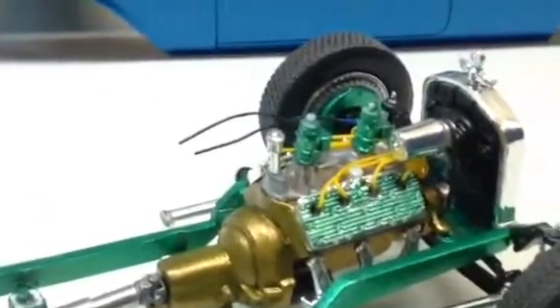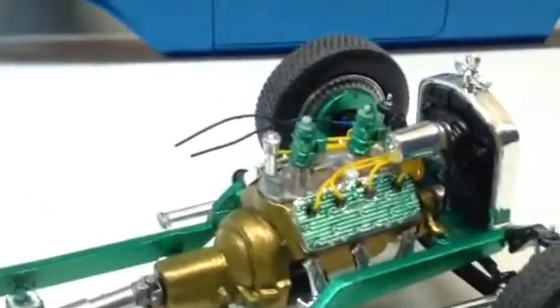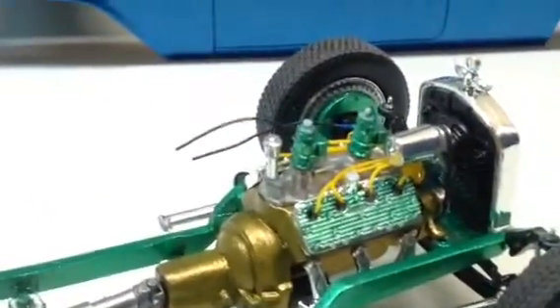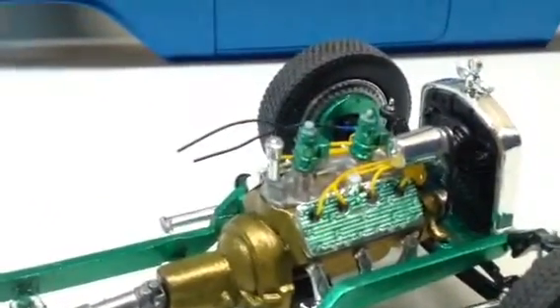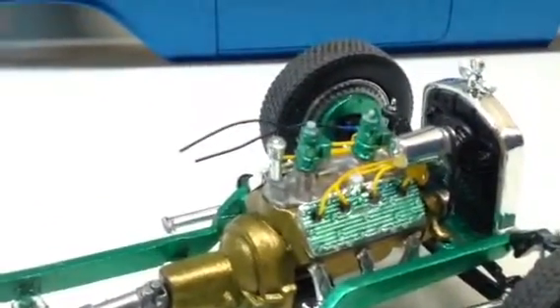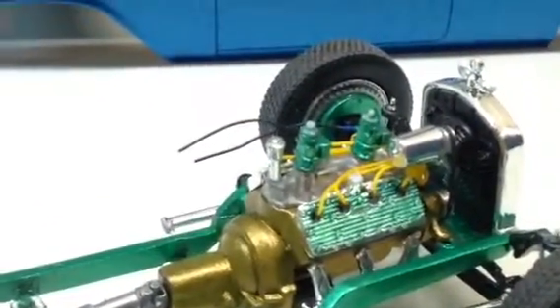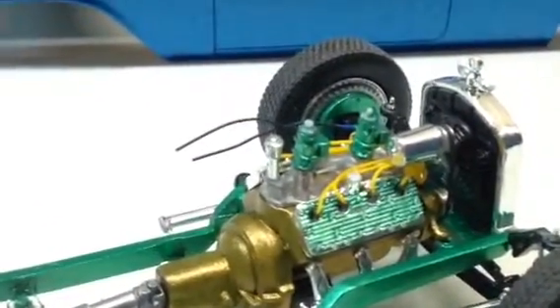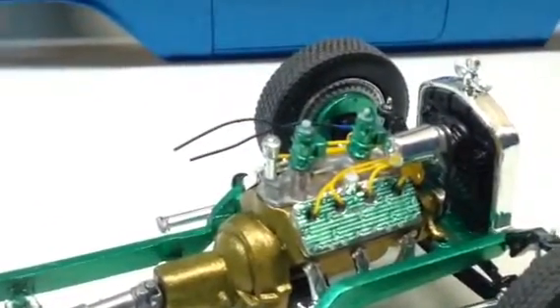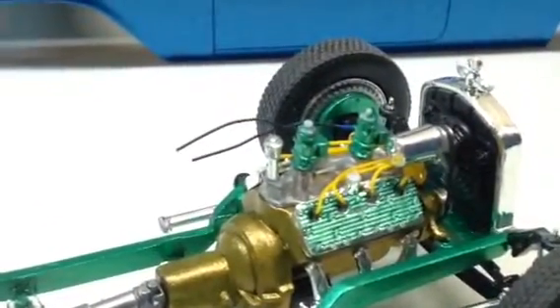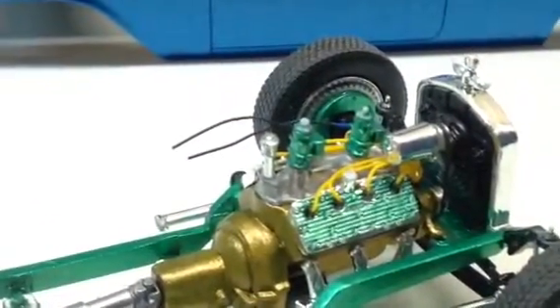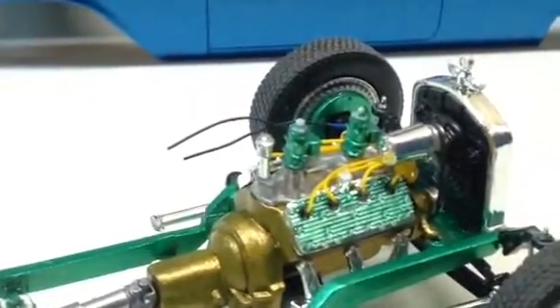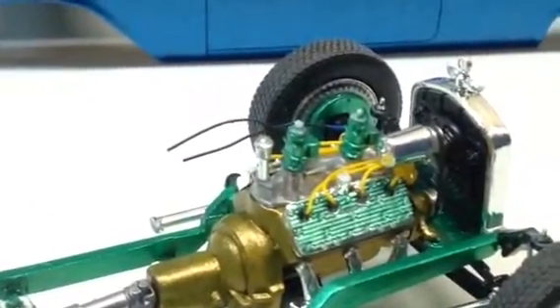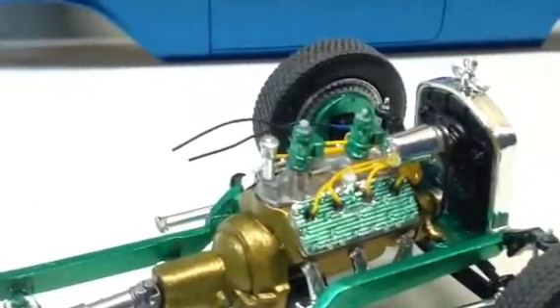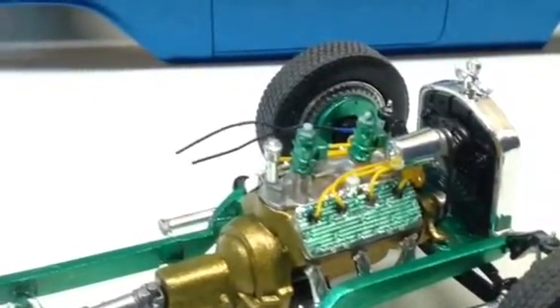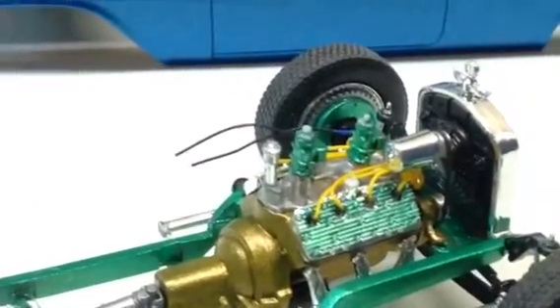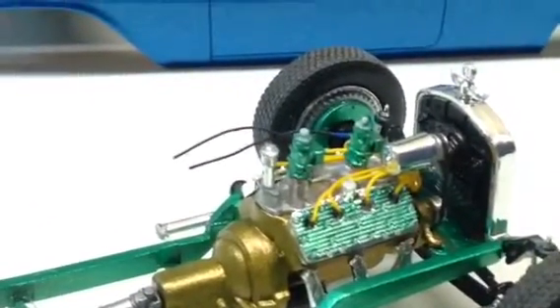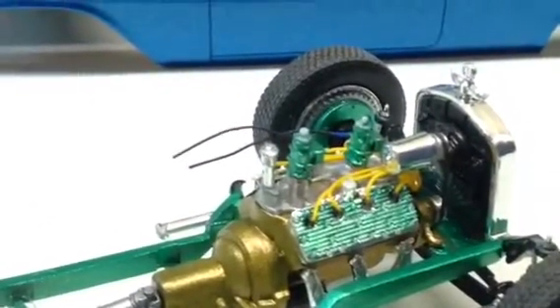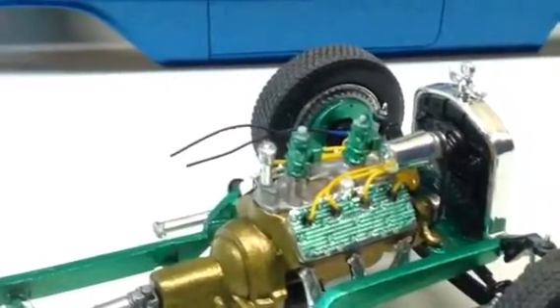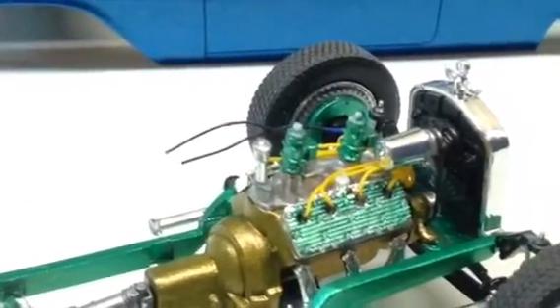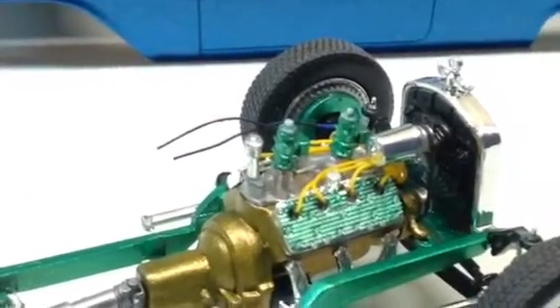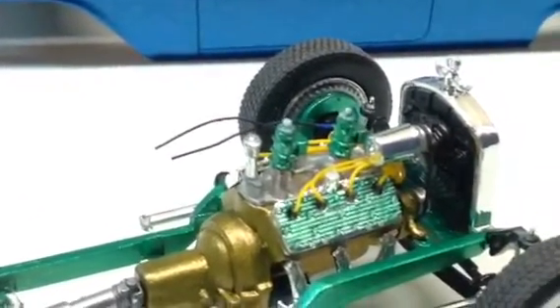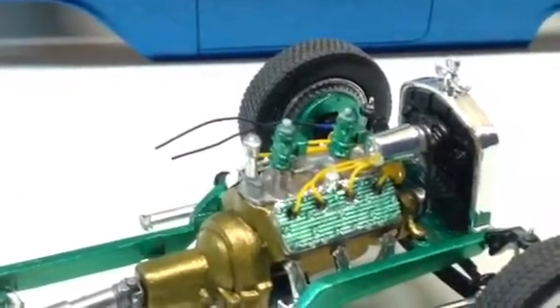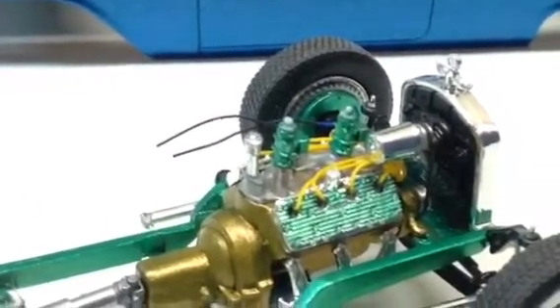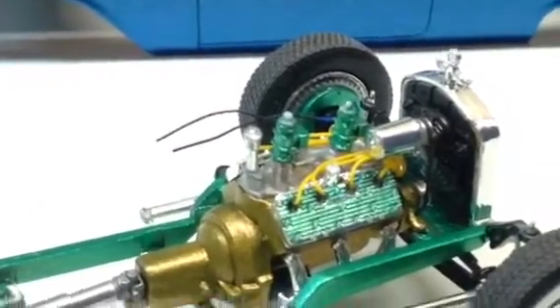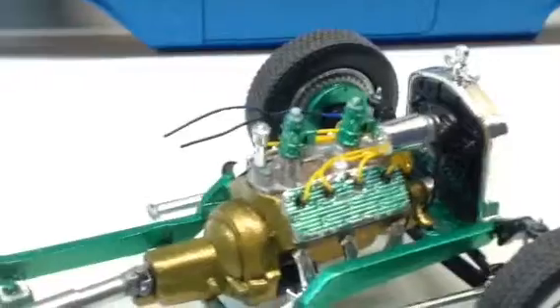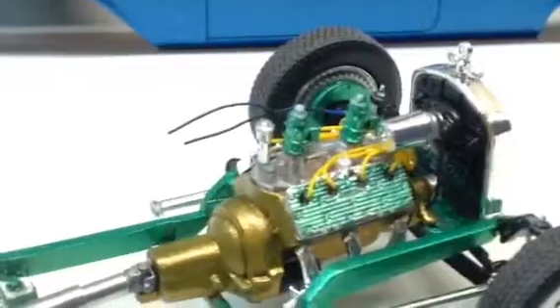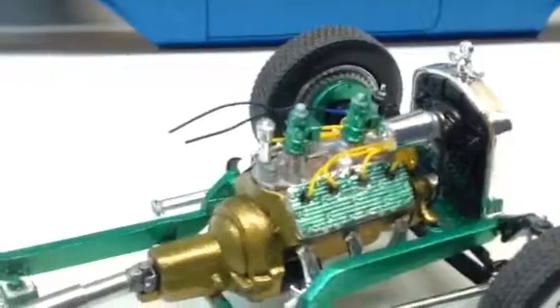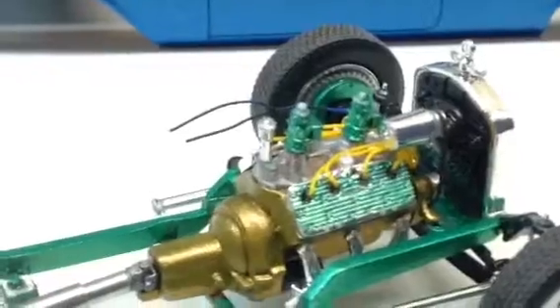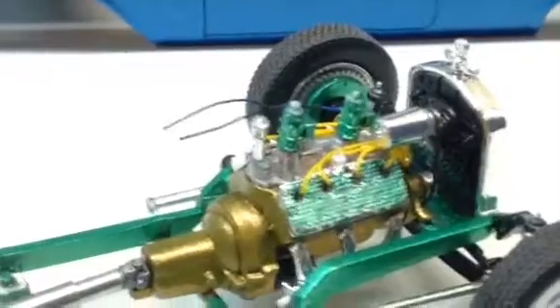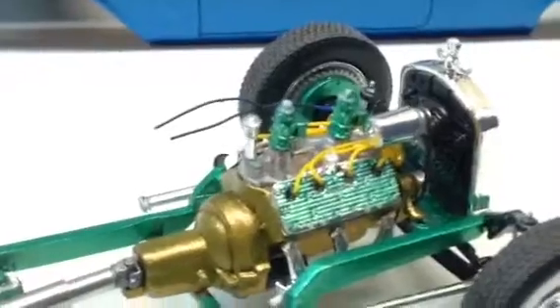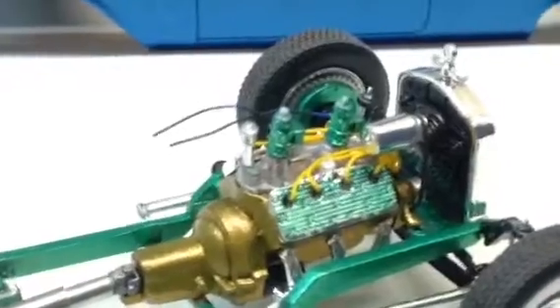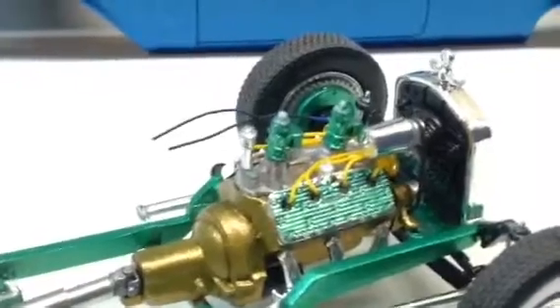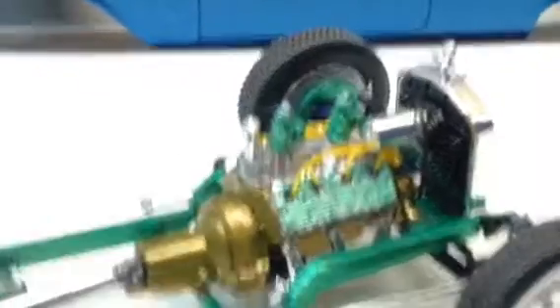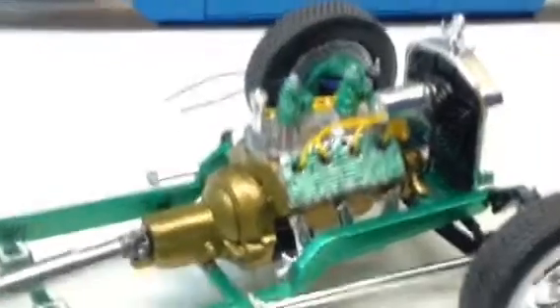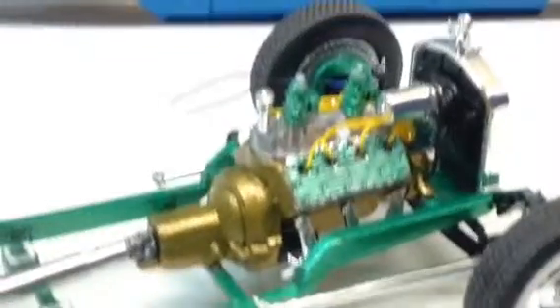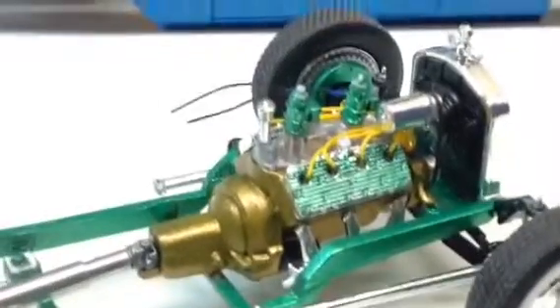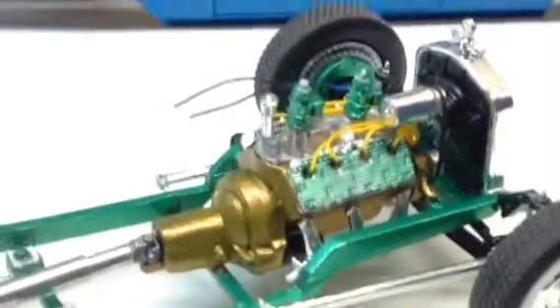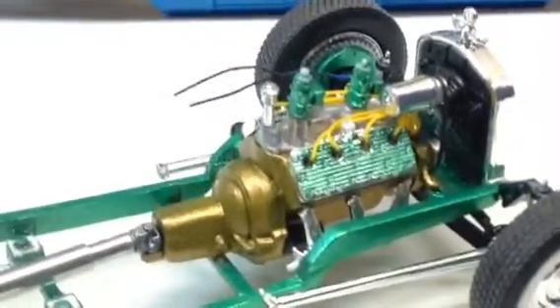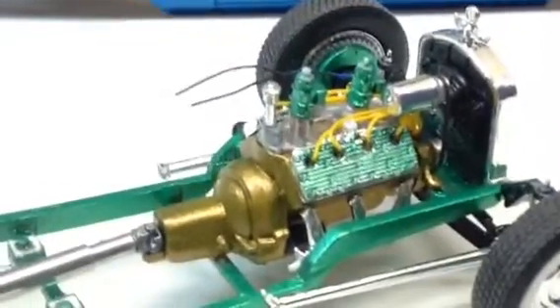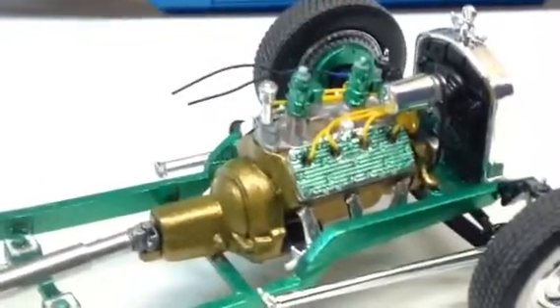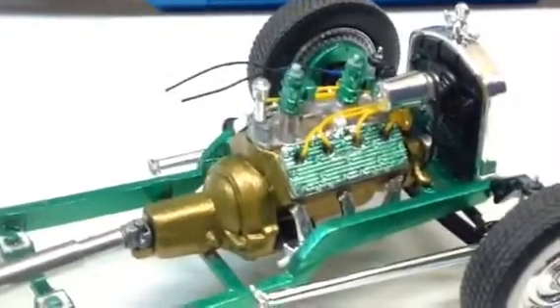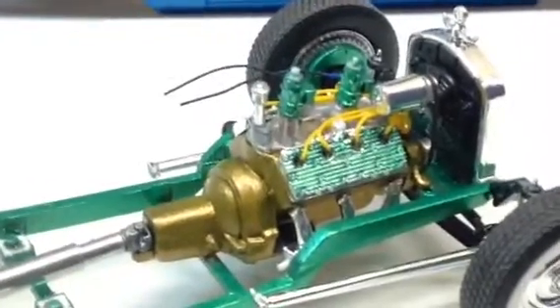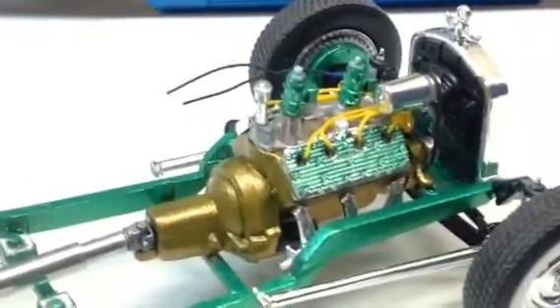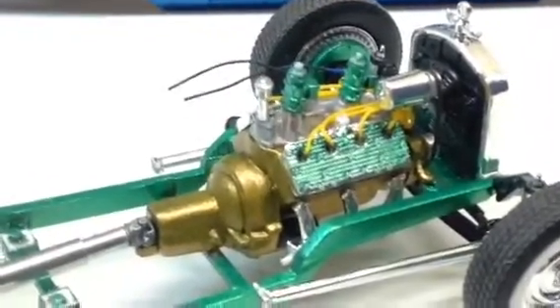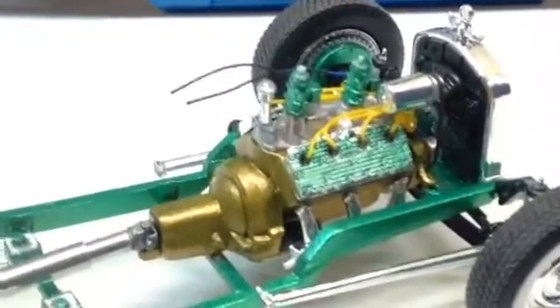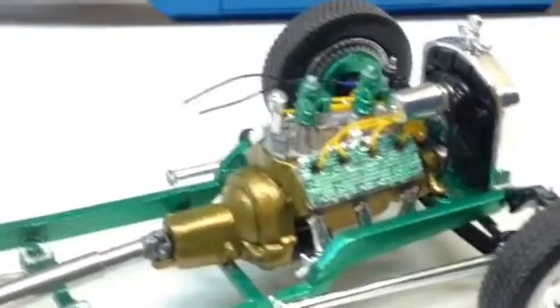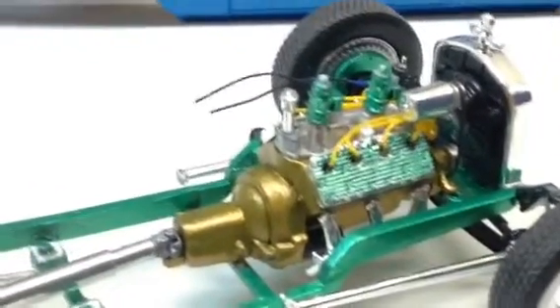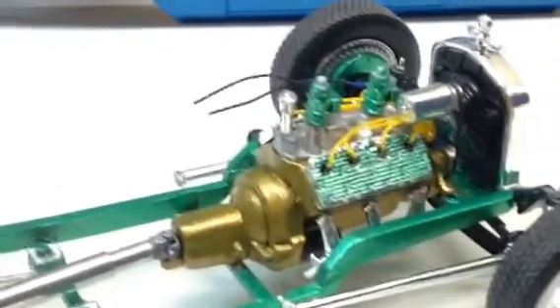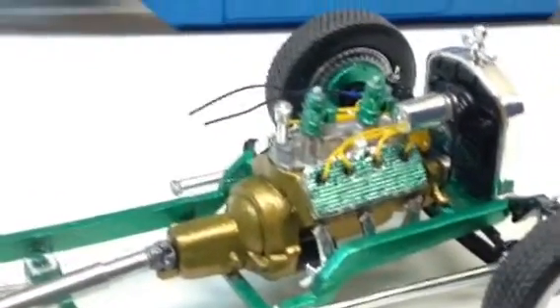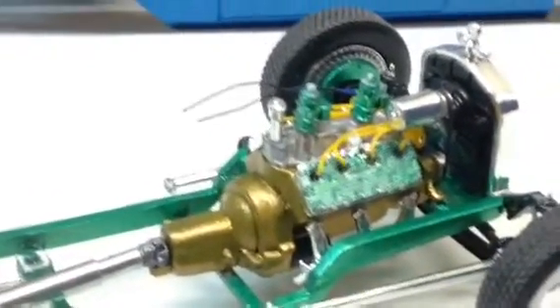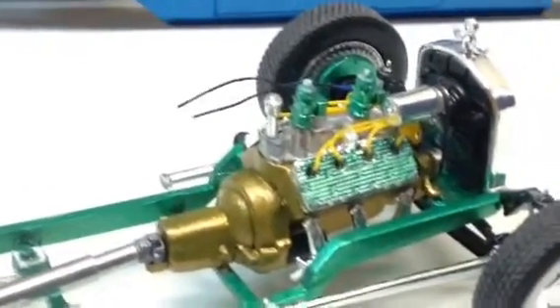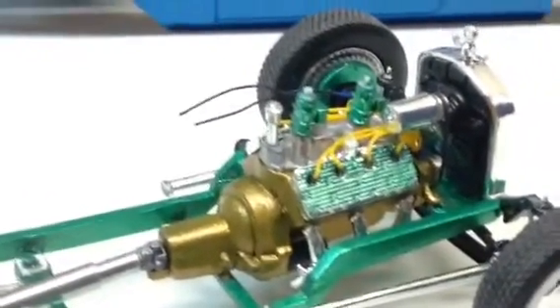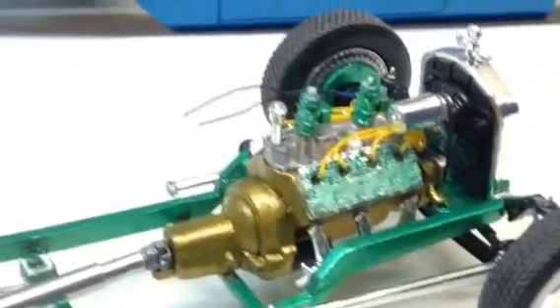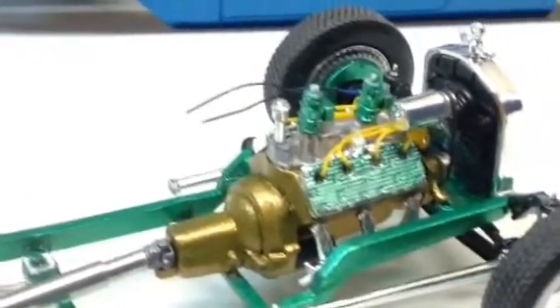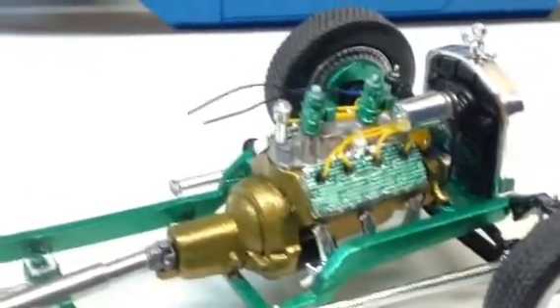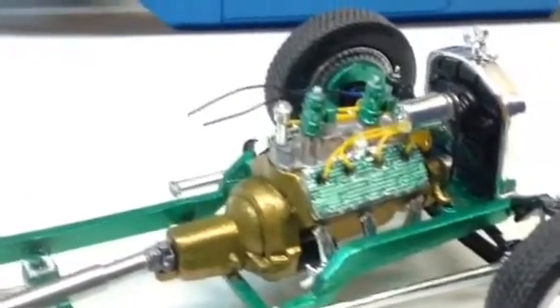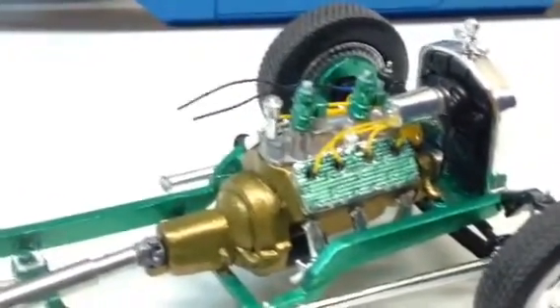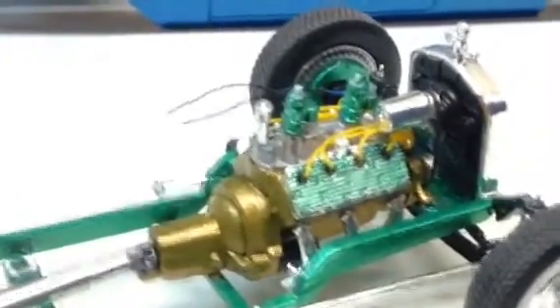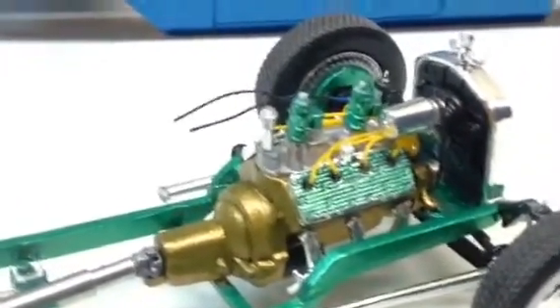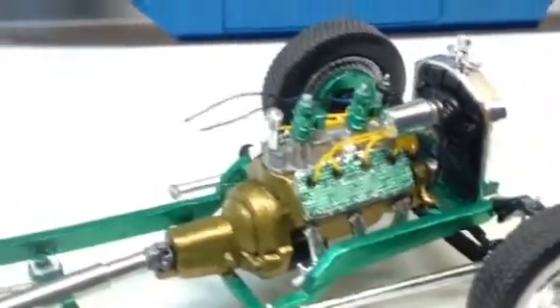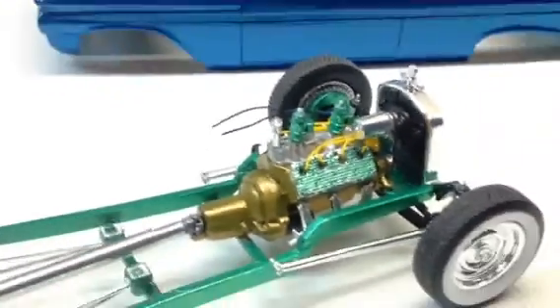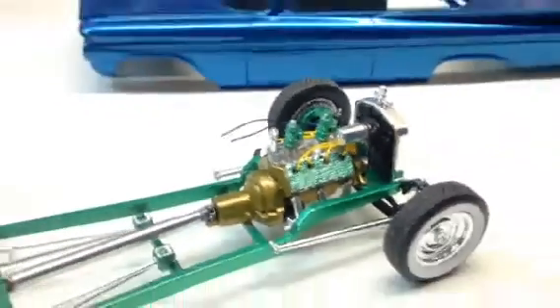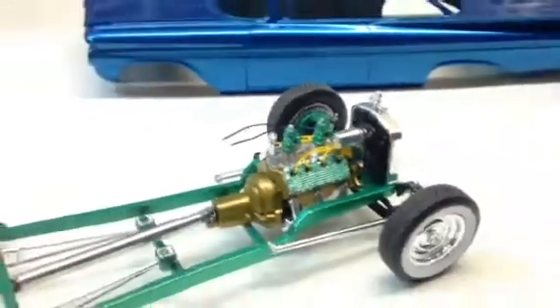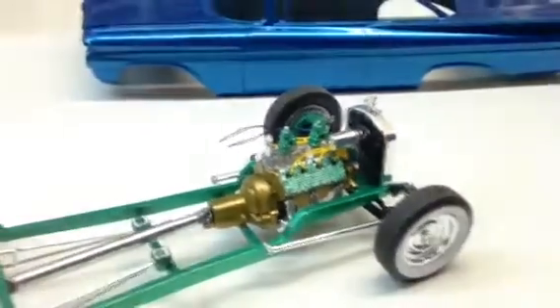I decided to go with green carburetors. The exhaust fits — I made some custom pipes to fit that.